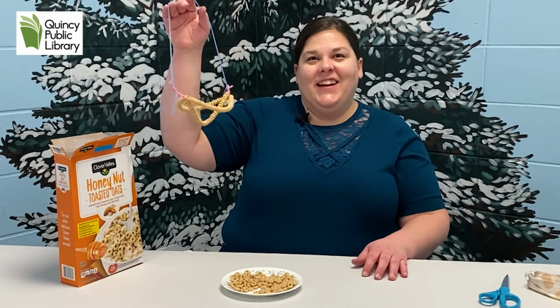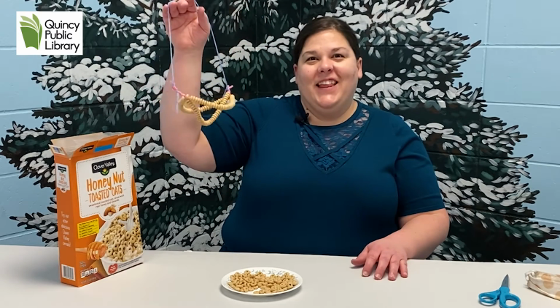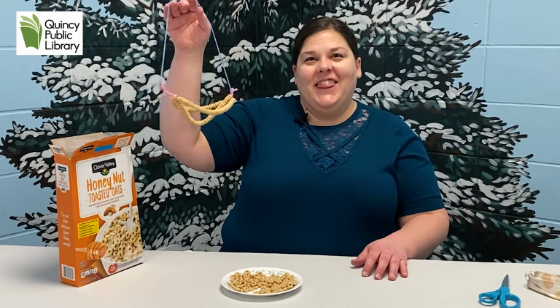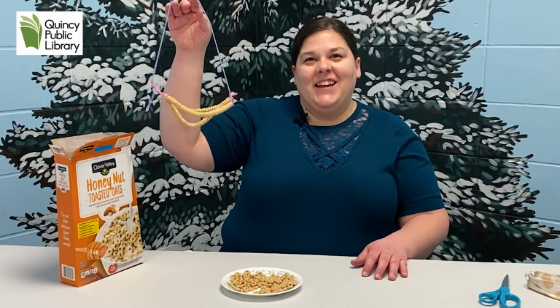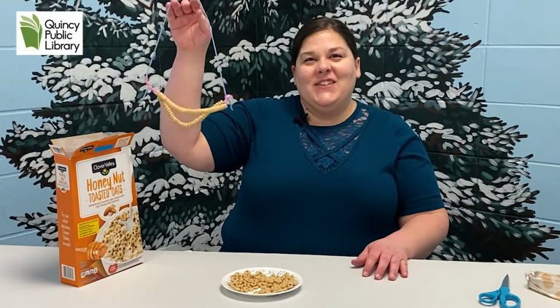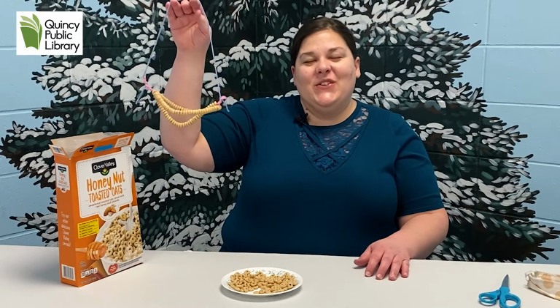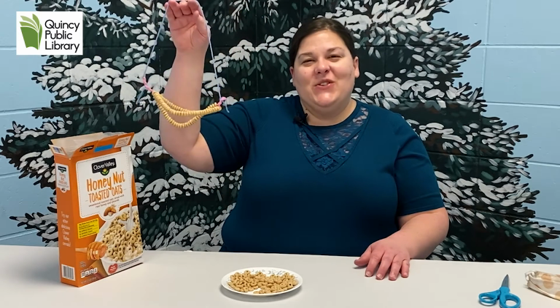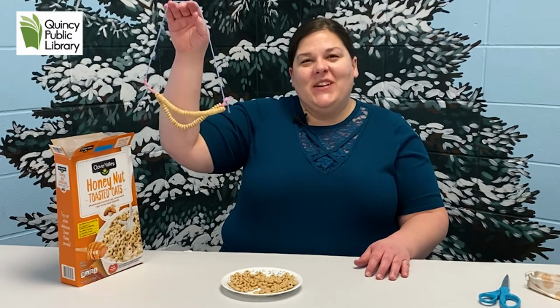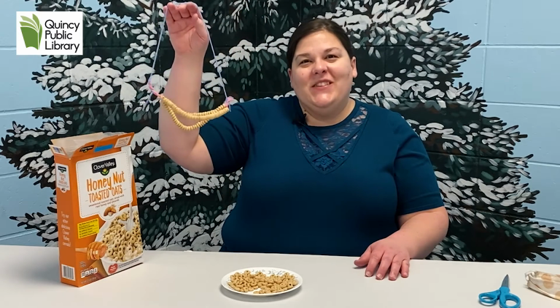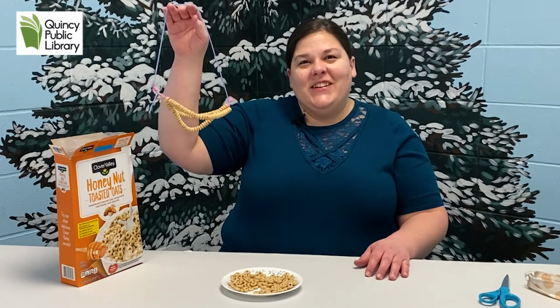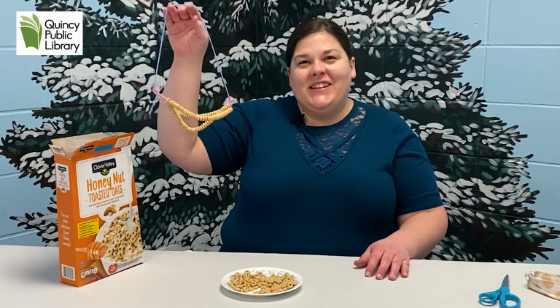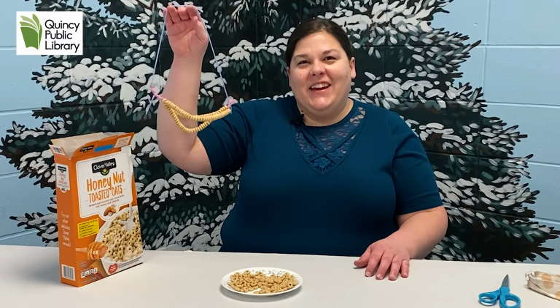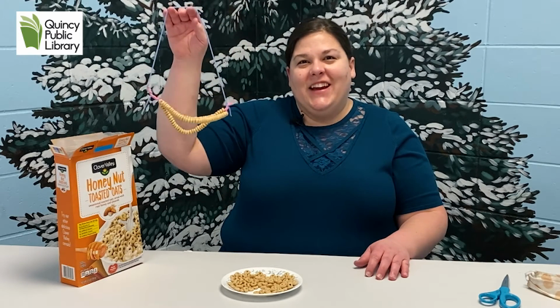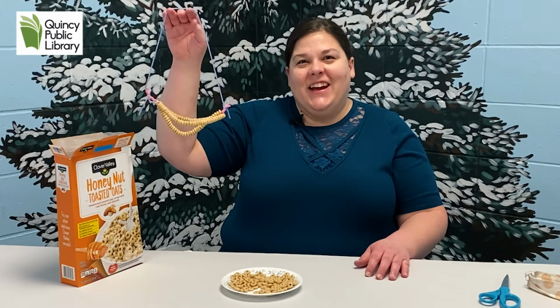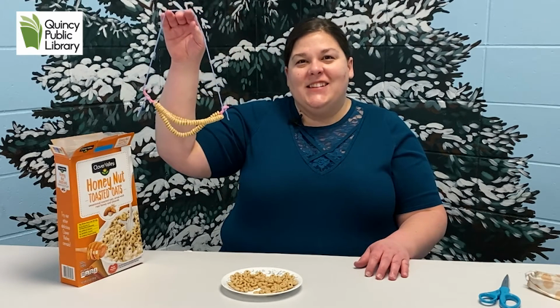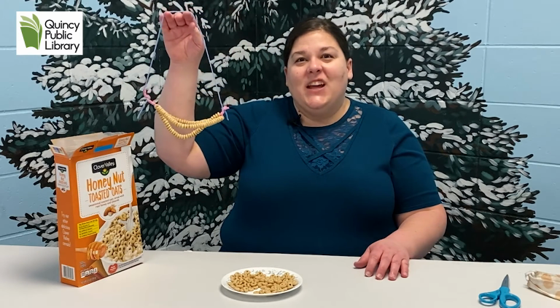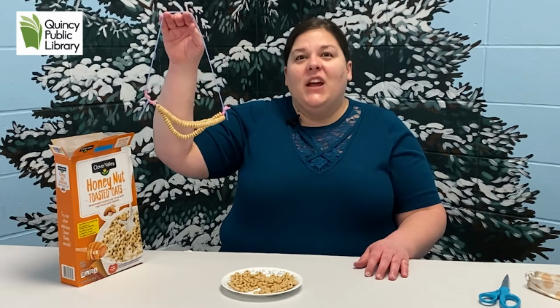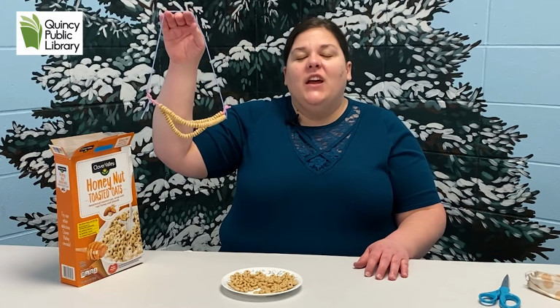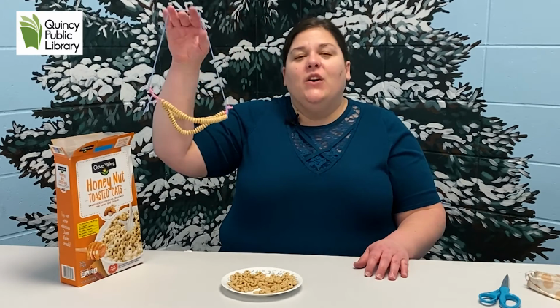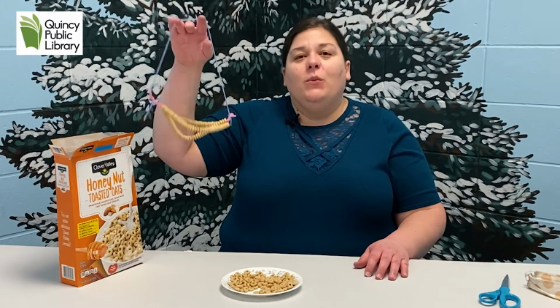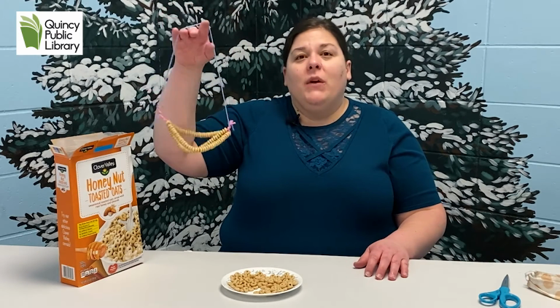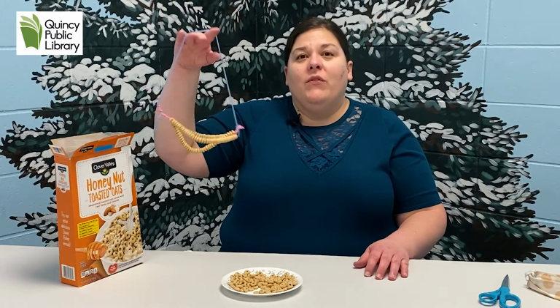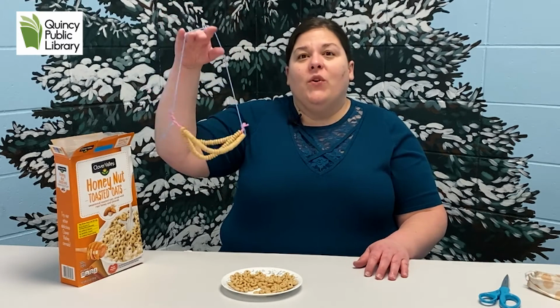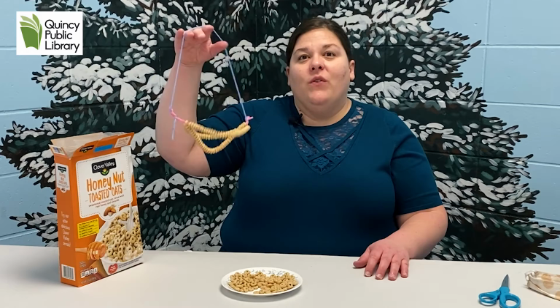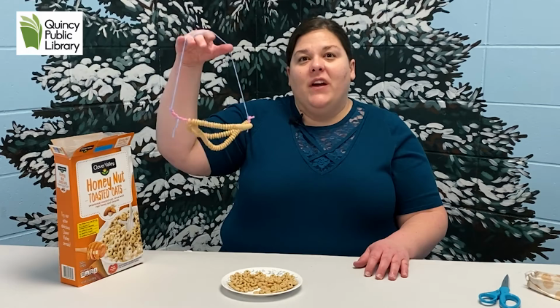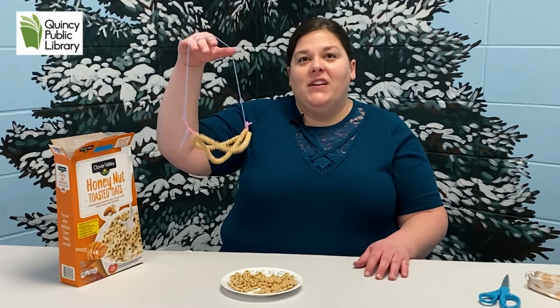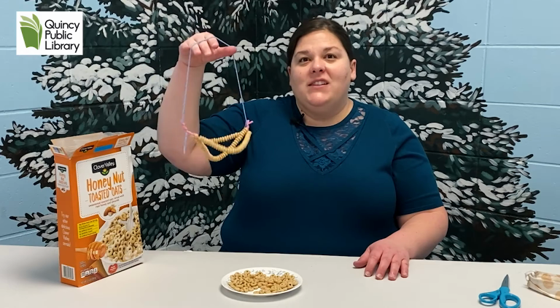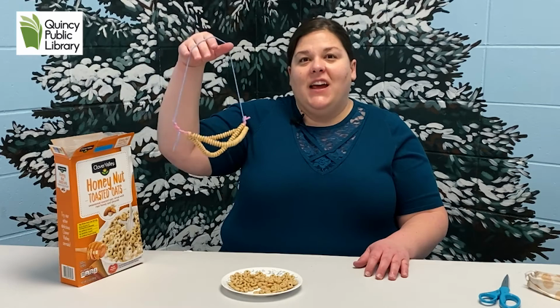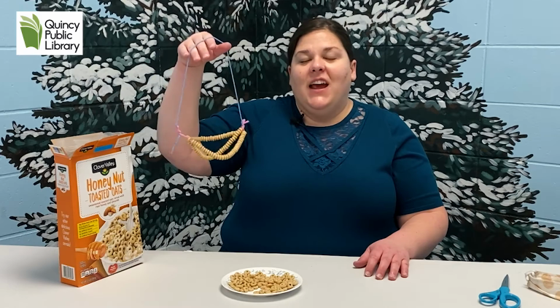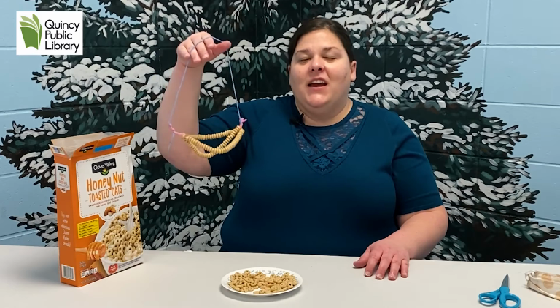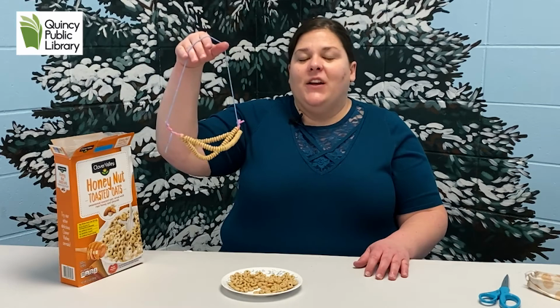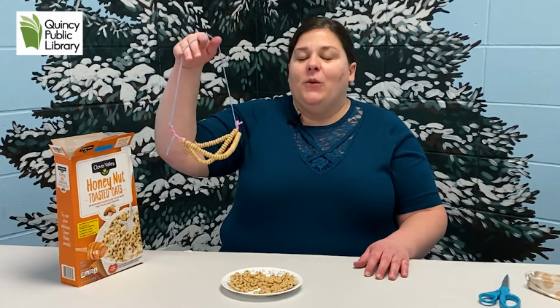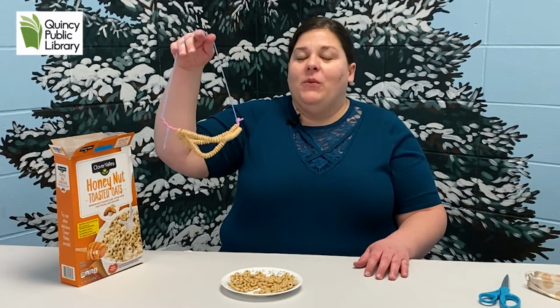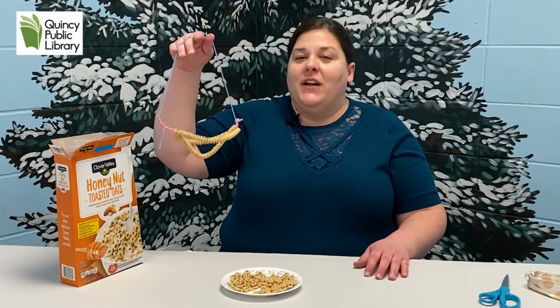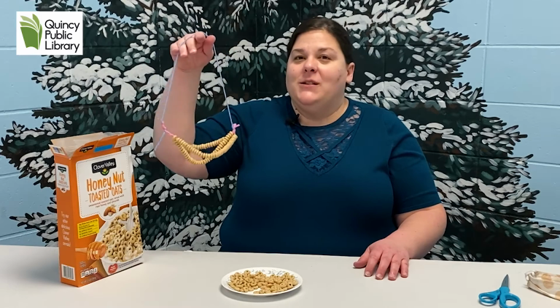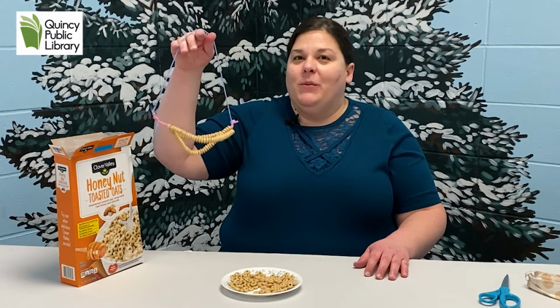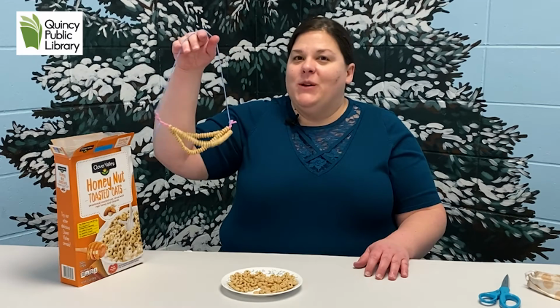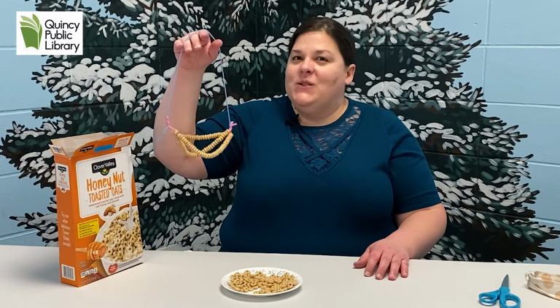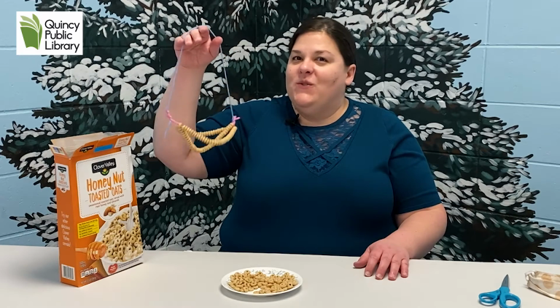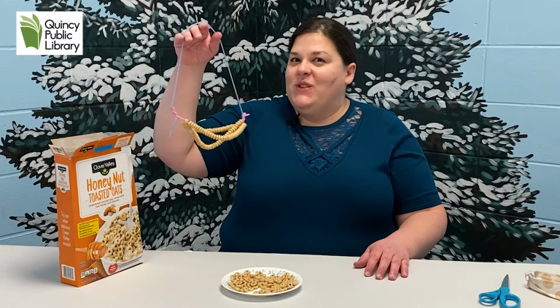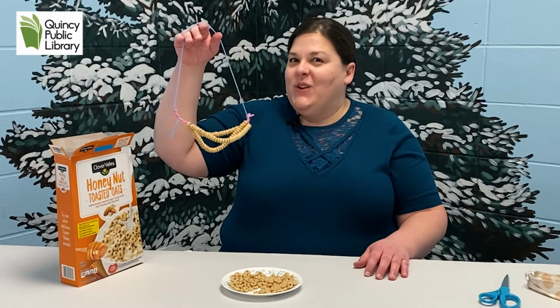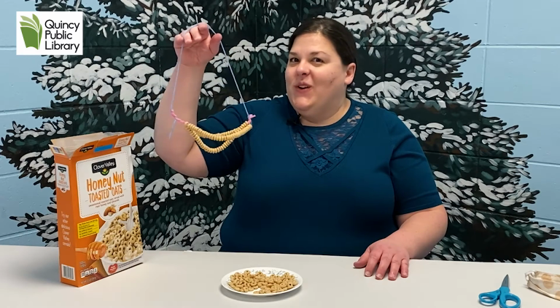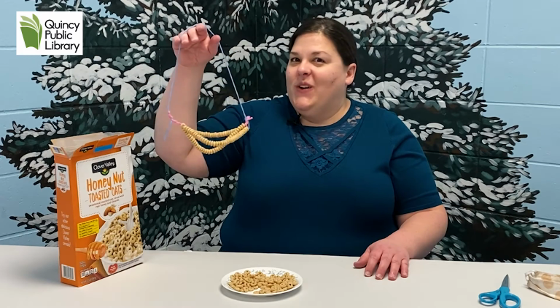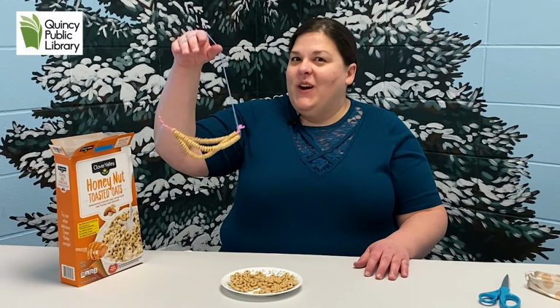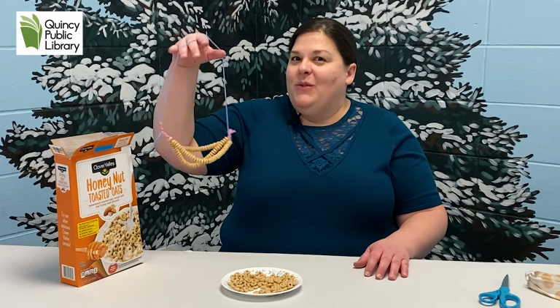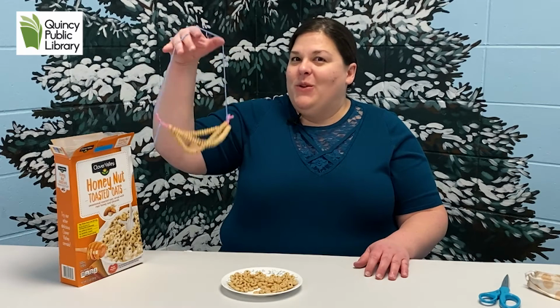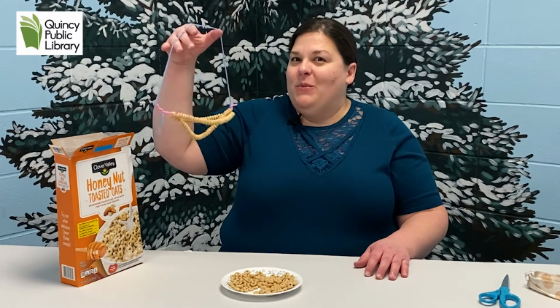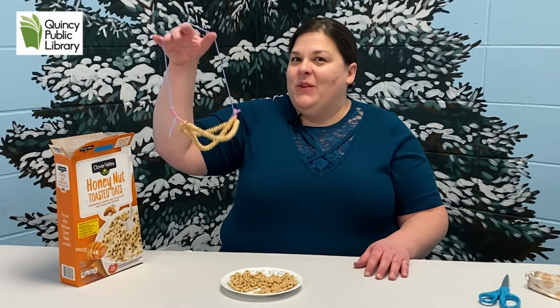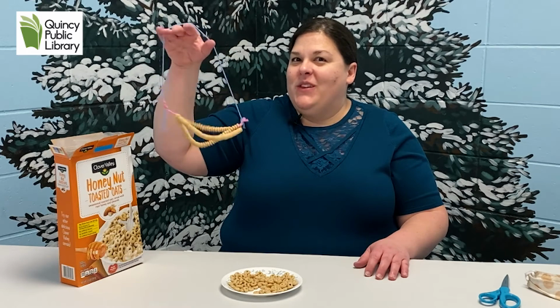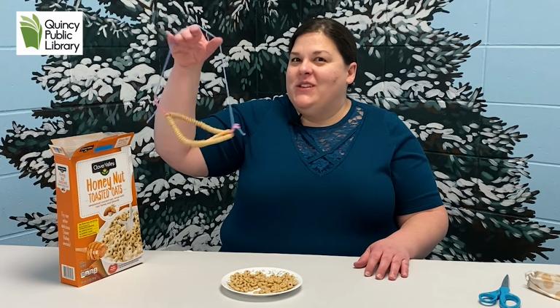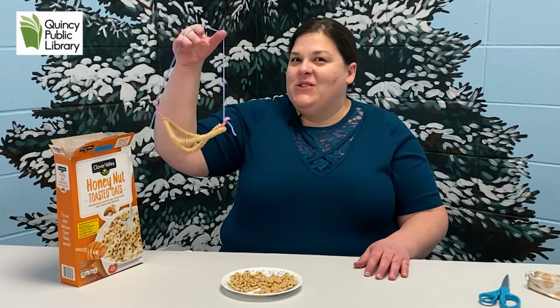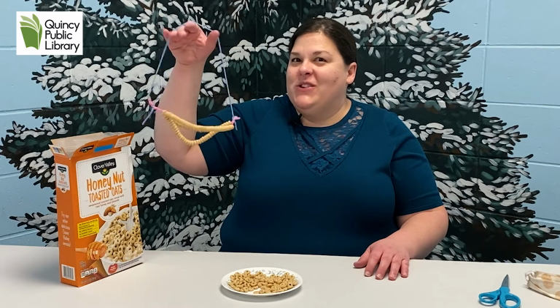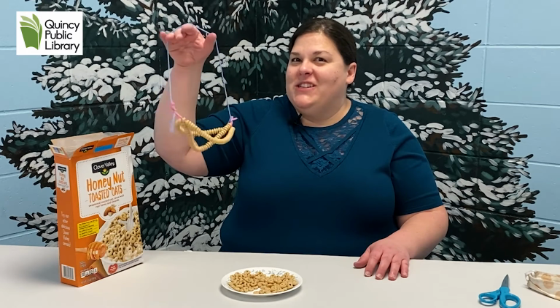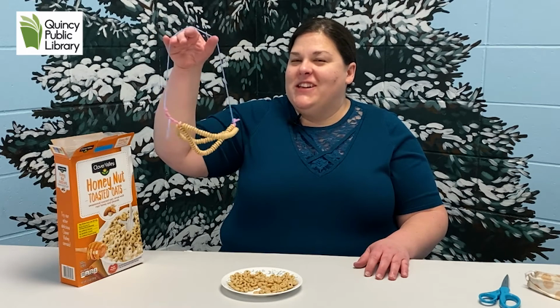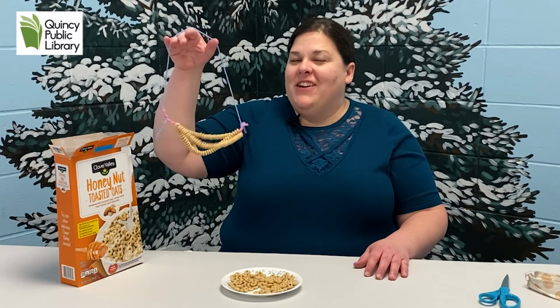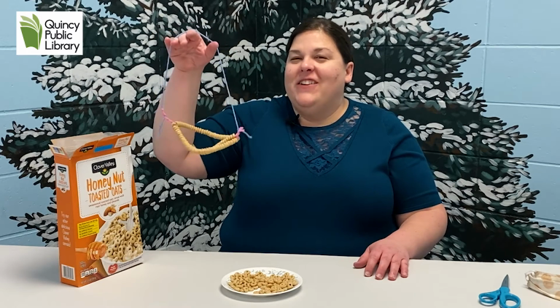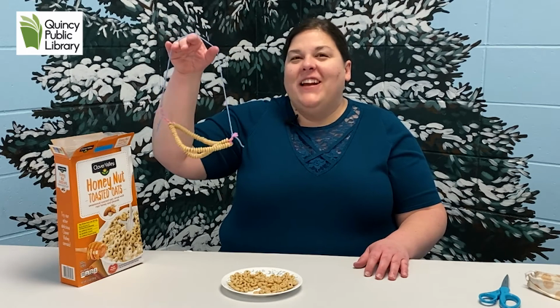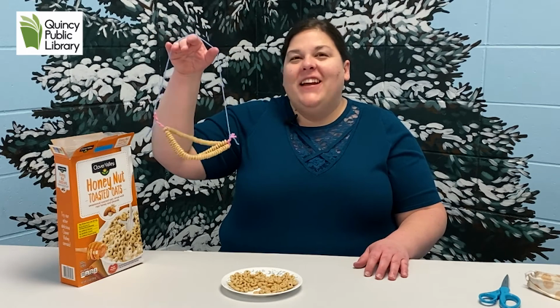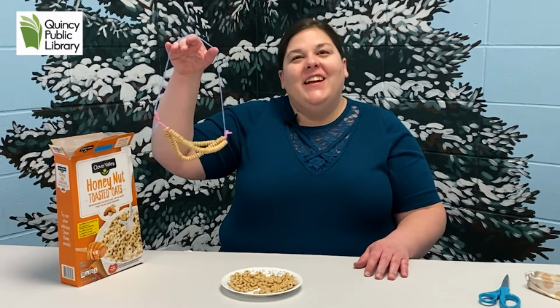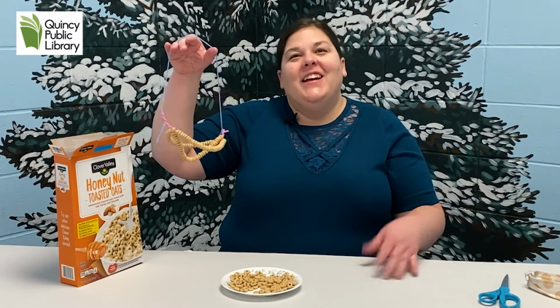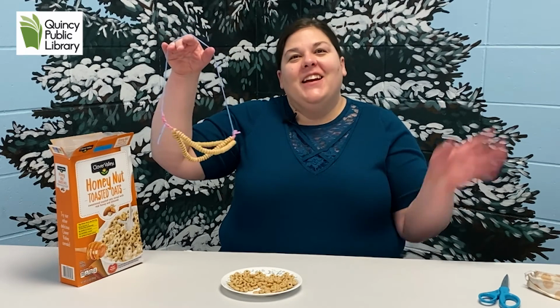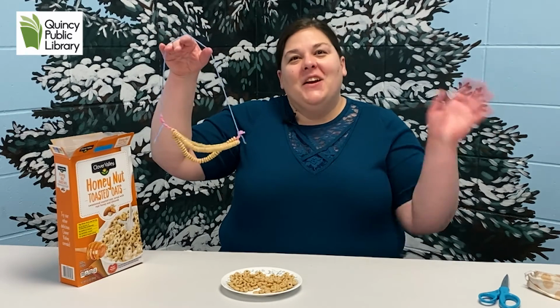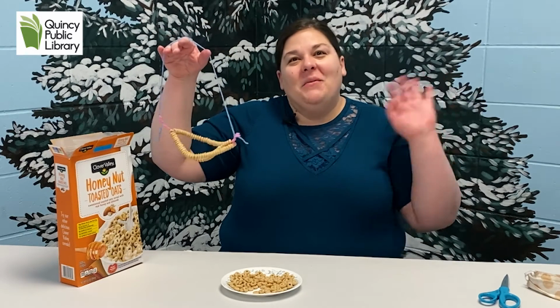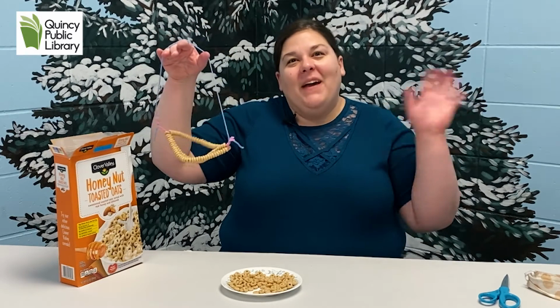Thanks for joining me today guys. Hope you have a great day, and I hope lots of birds visit your yard when you put these treats out. Bye!